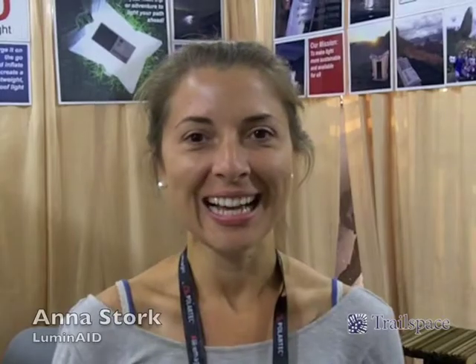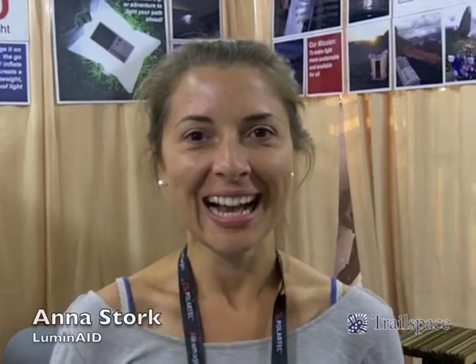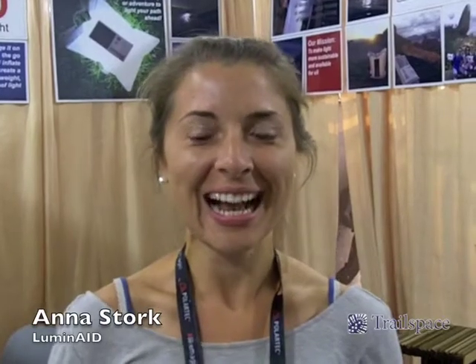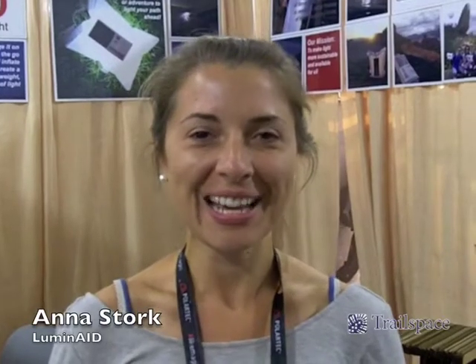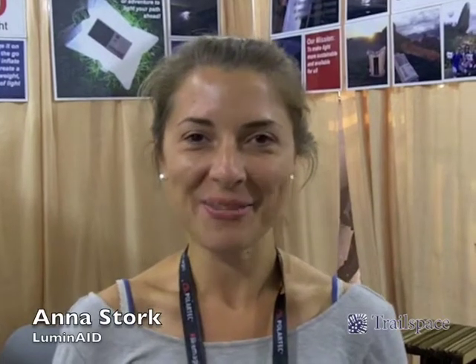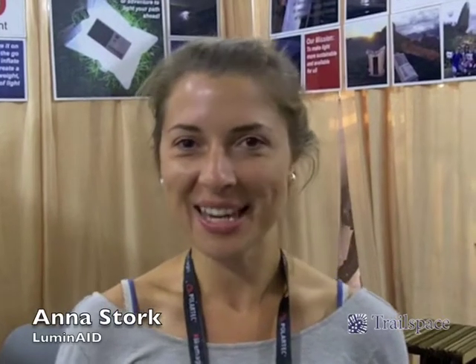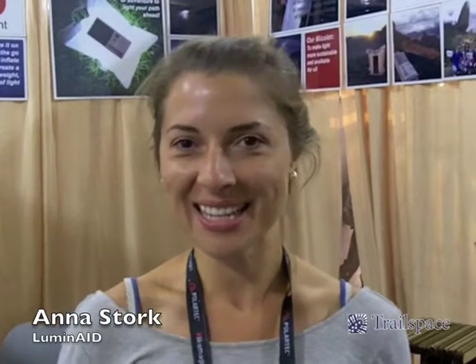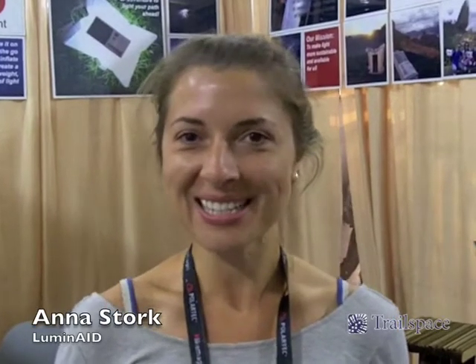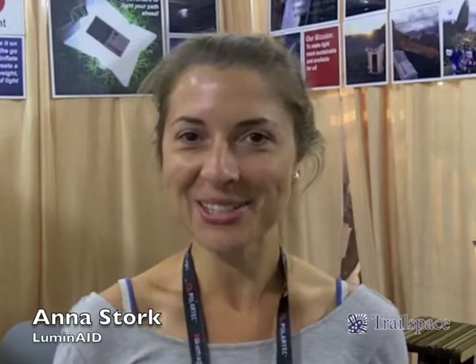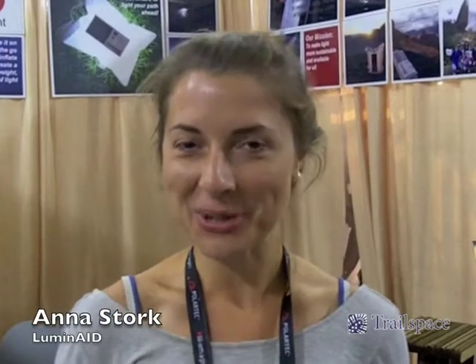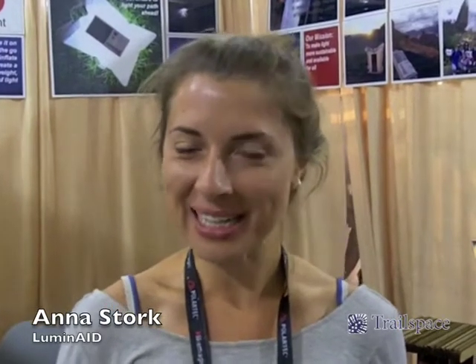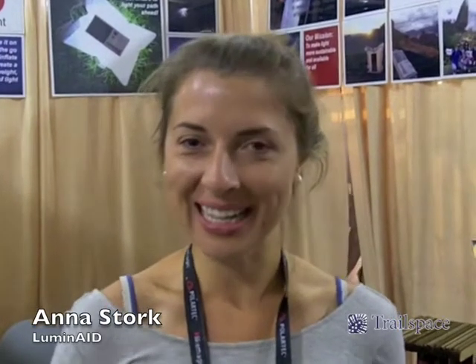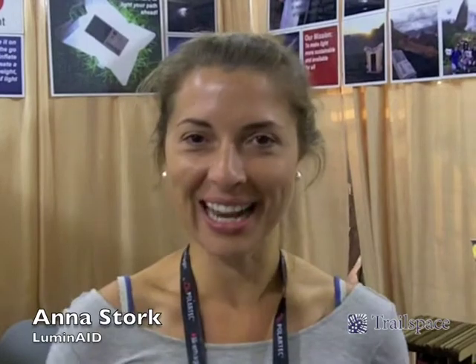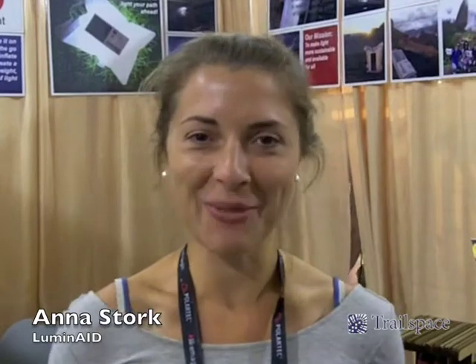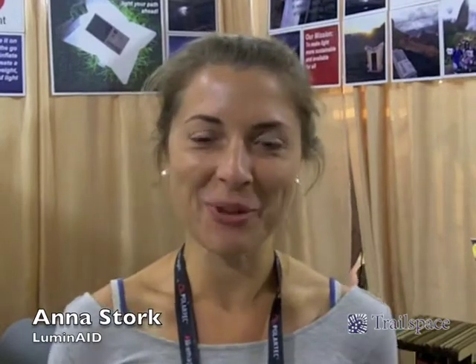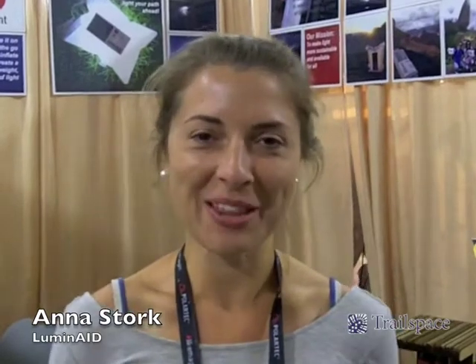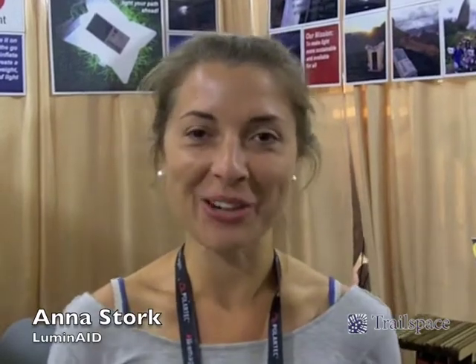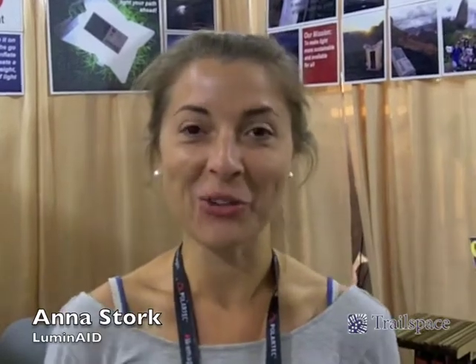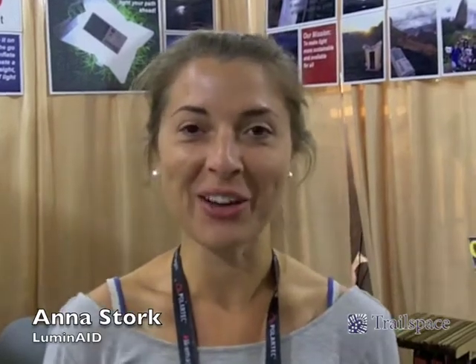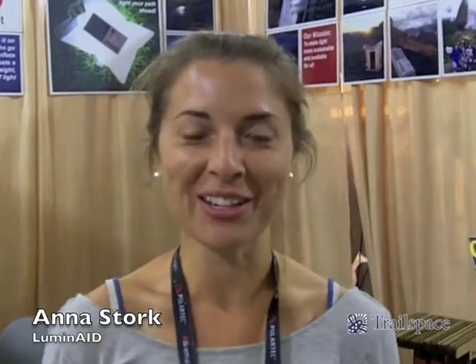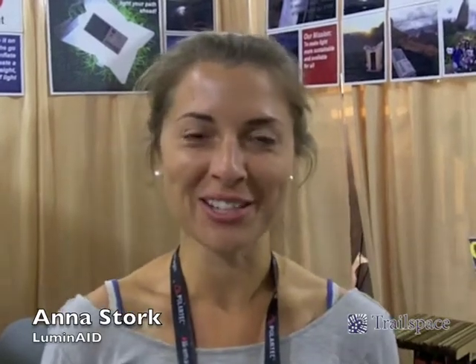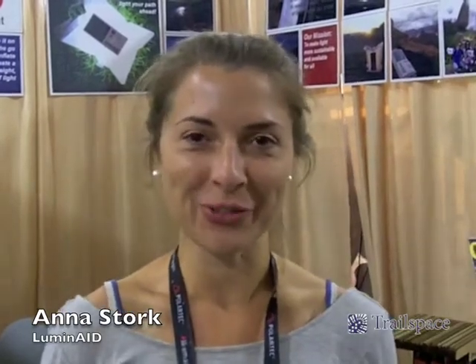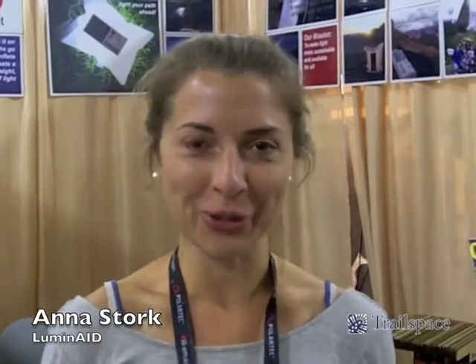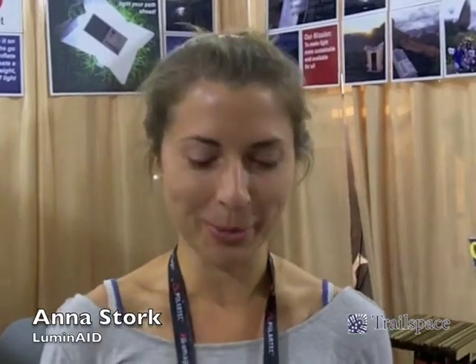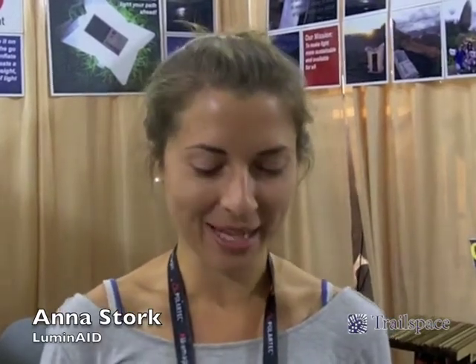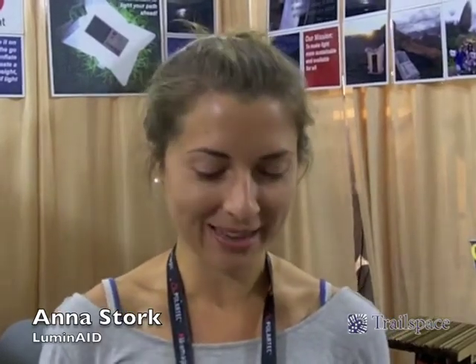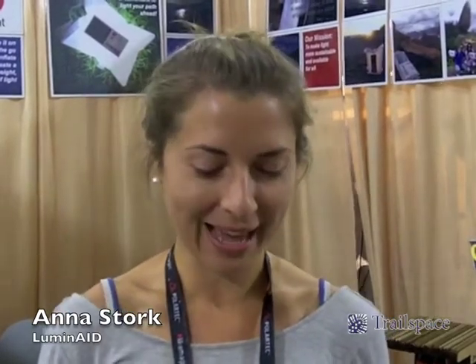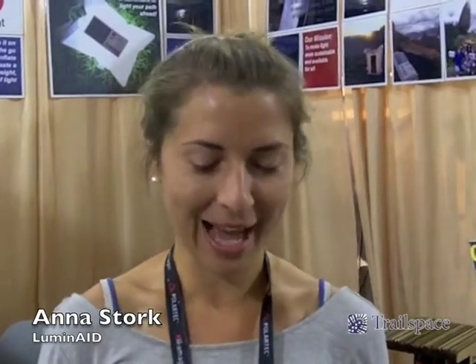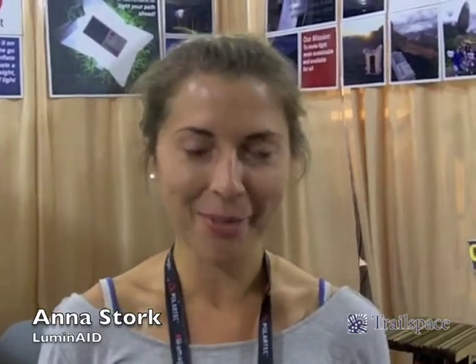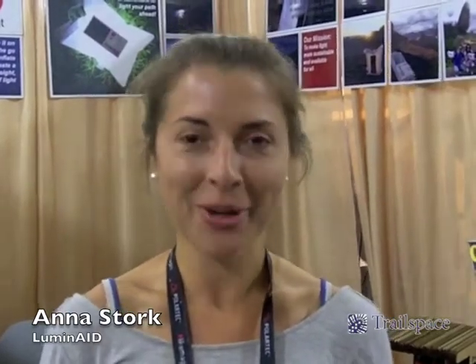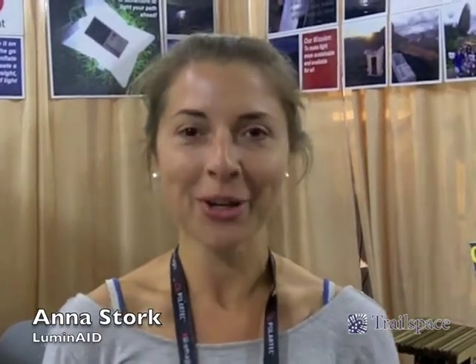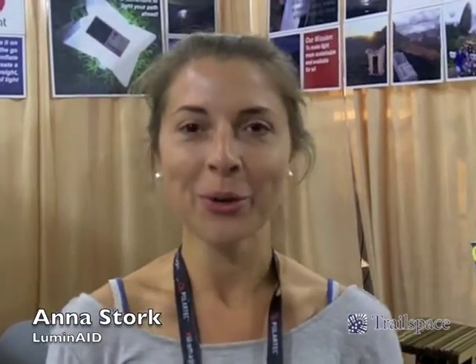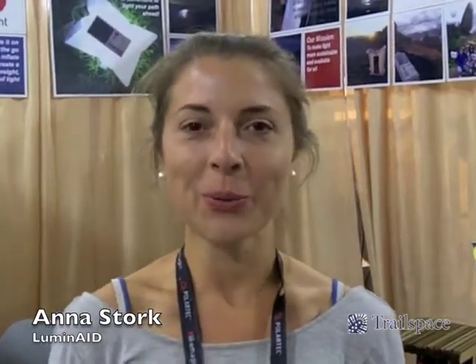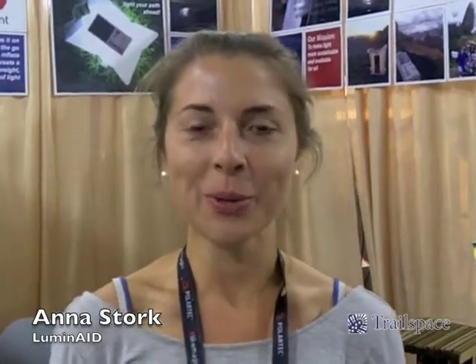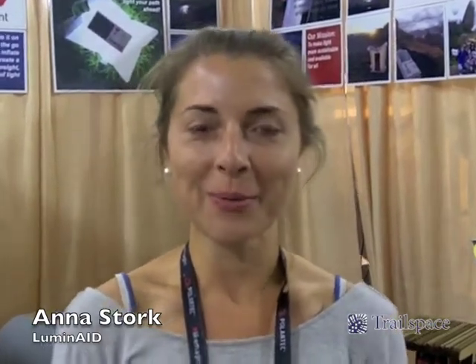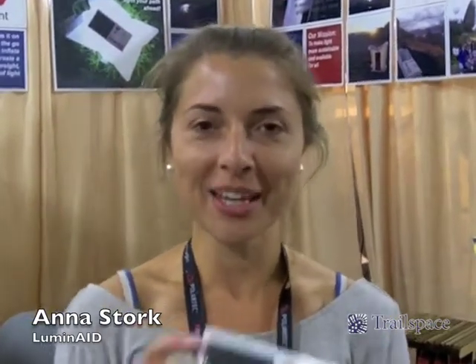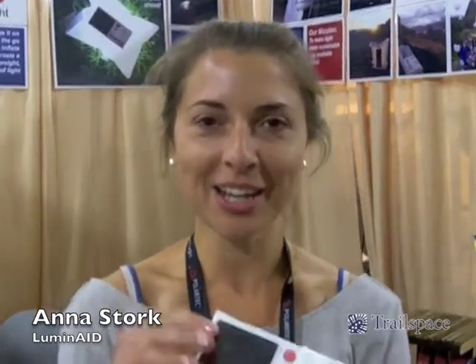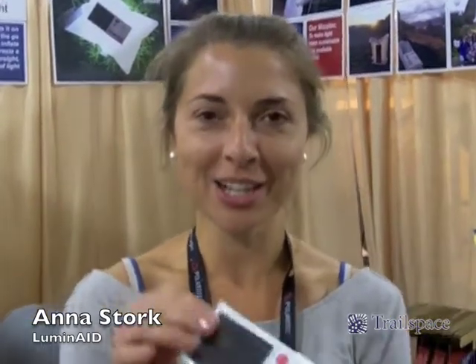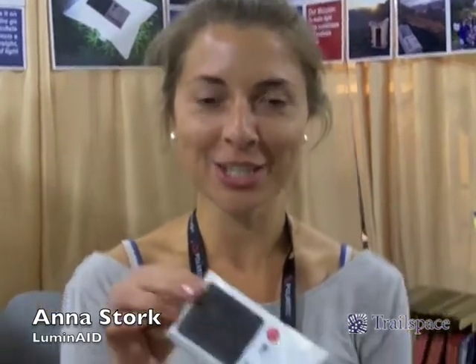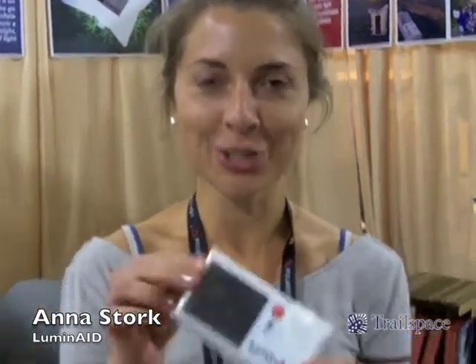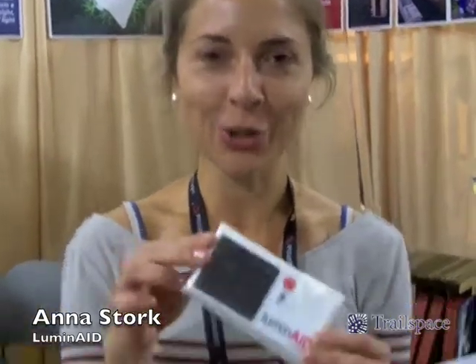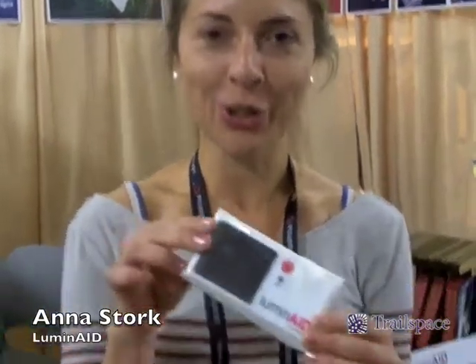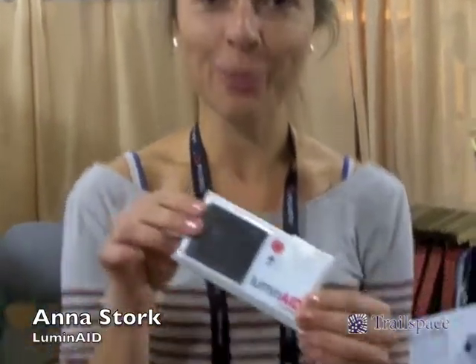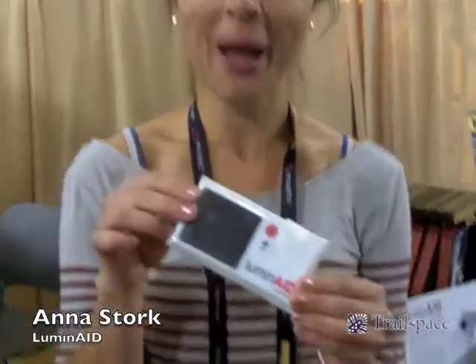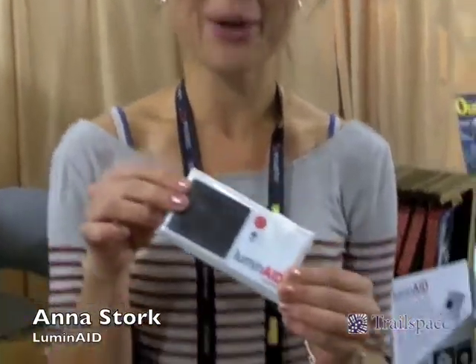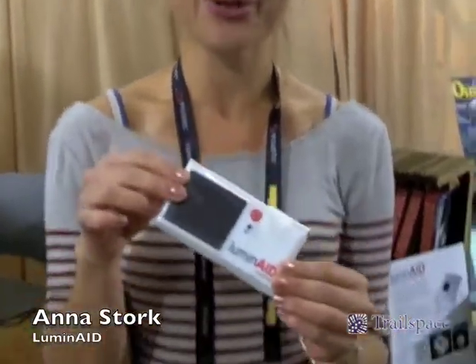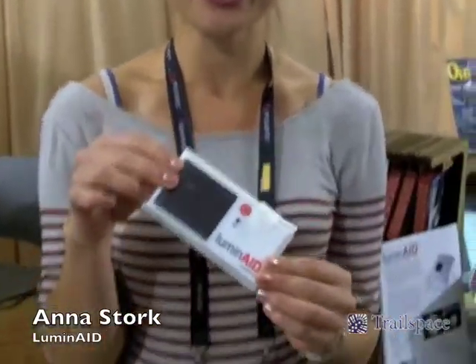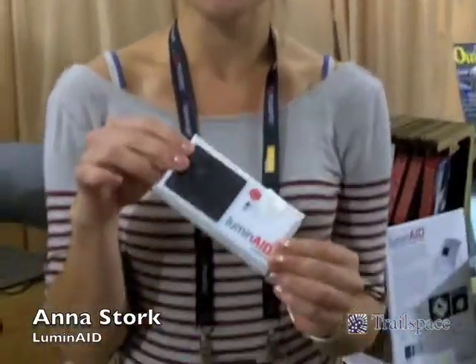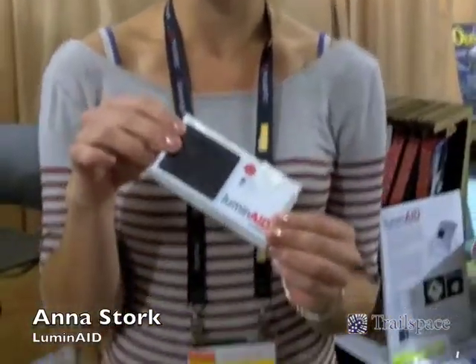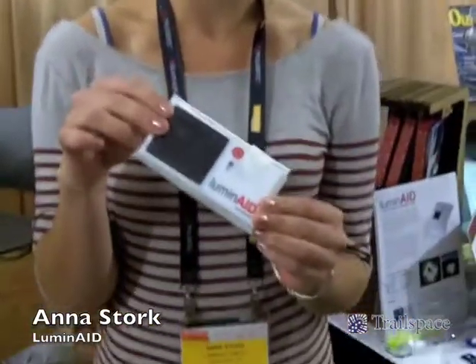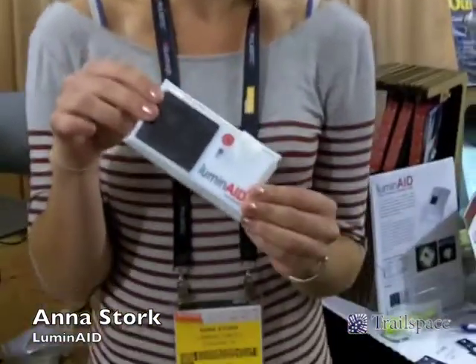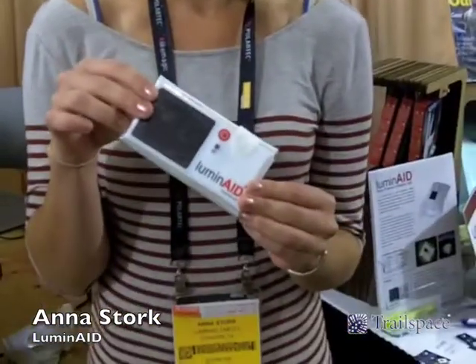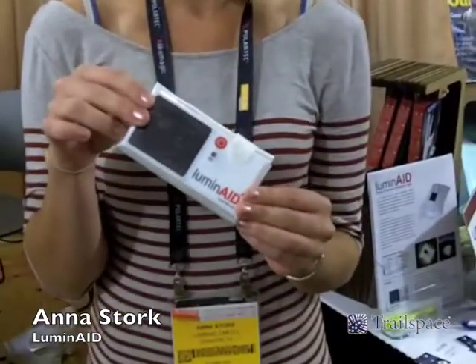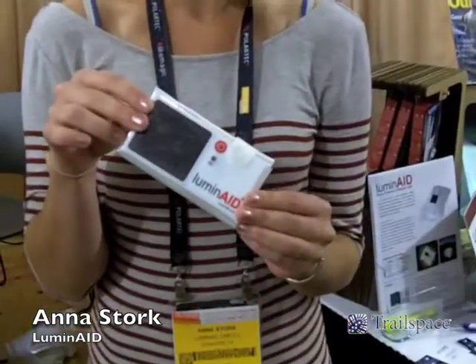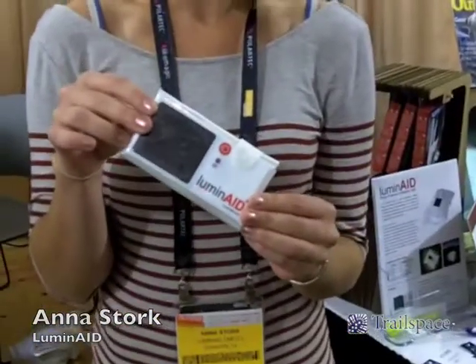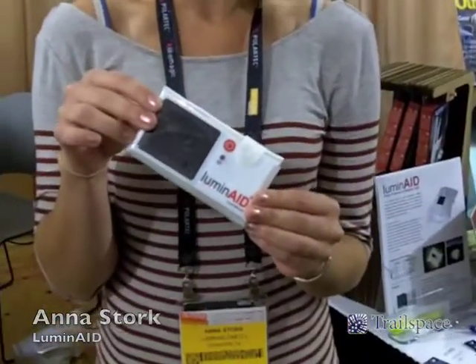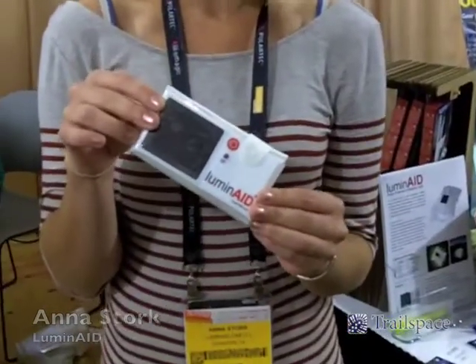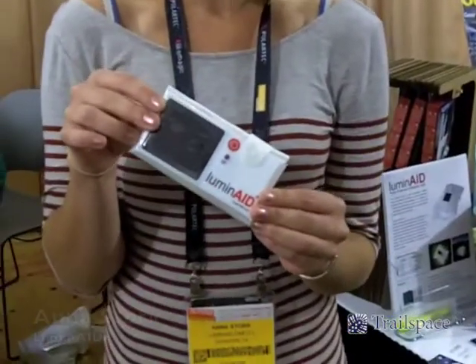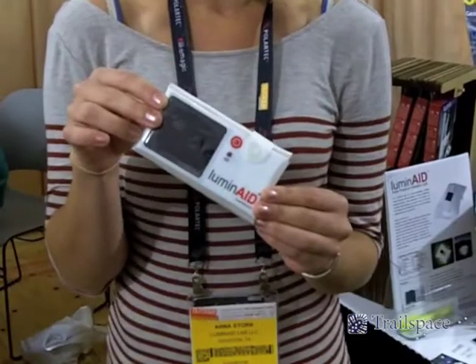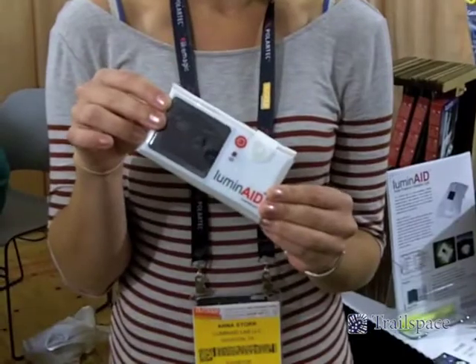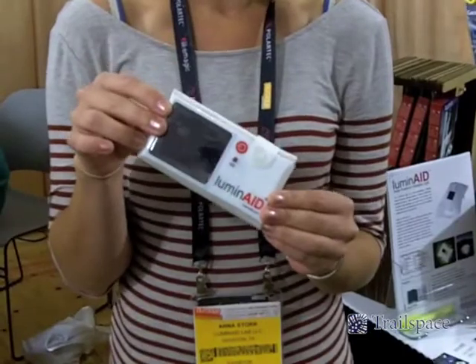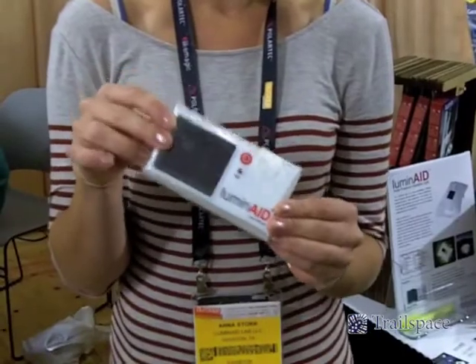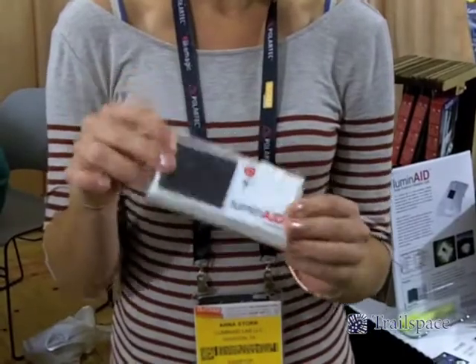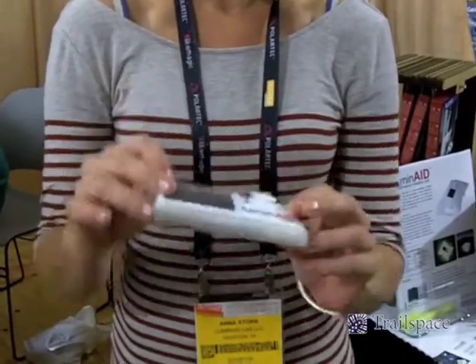Hi, I'm Anna Stork and I'm one of the co-founders of Luminate Lab. We make a solar-powered inflatable light called the Luminate.